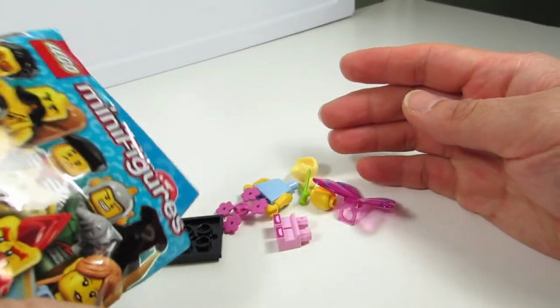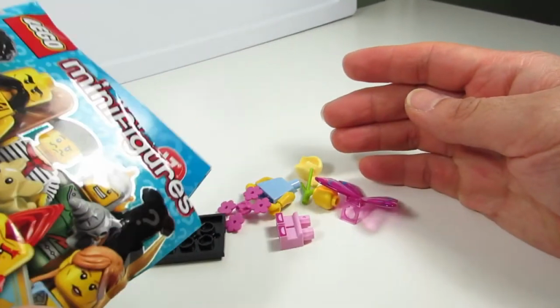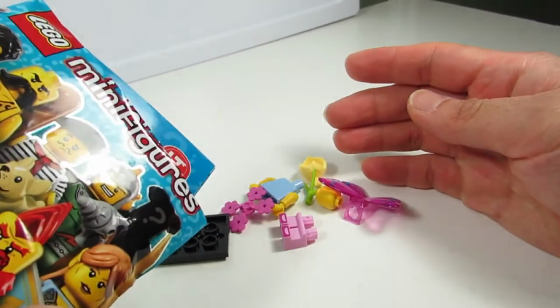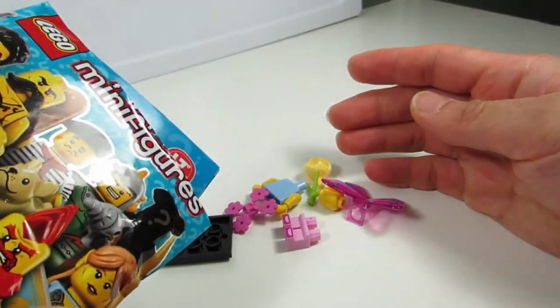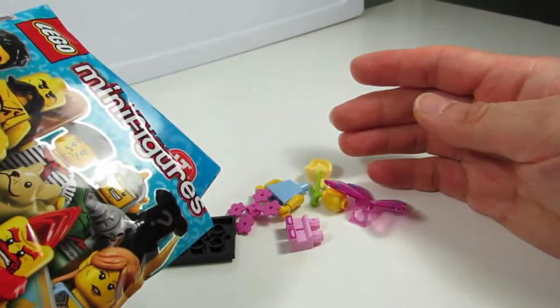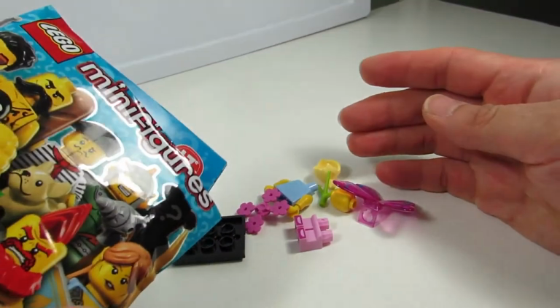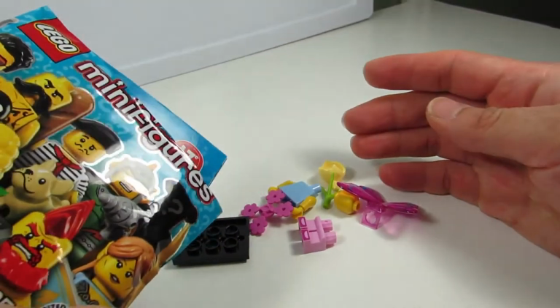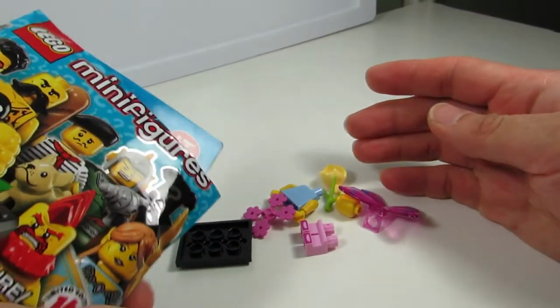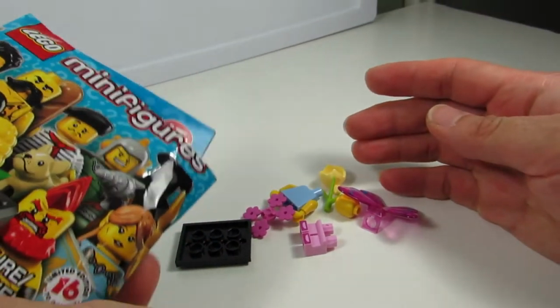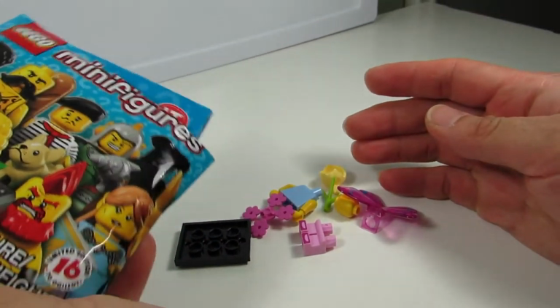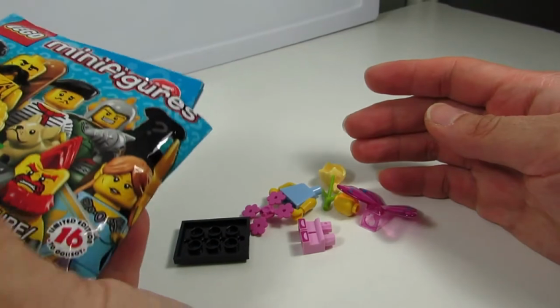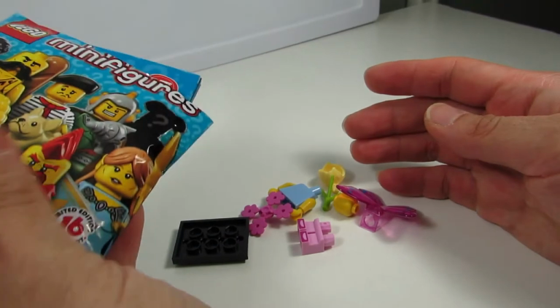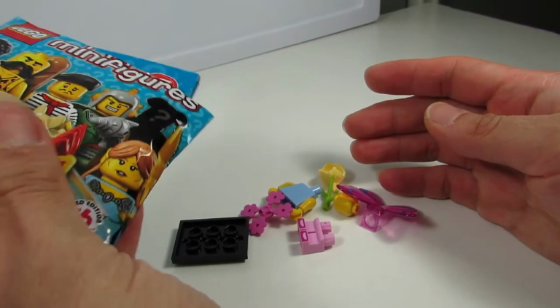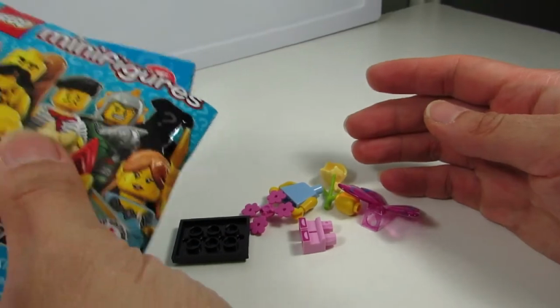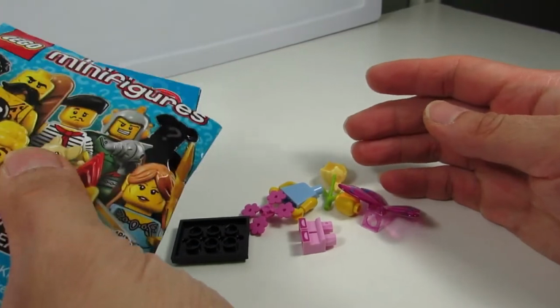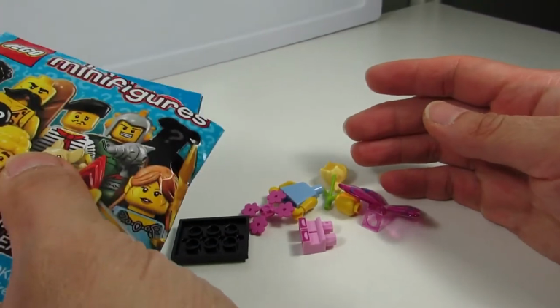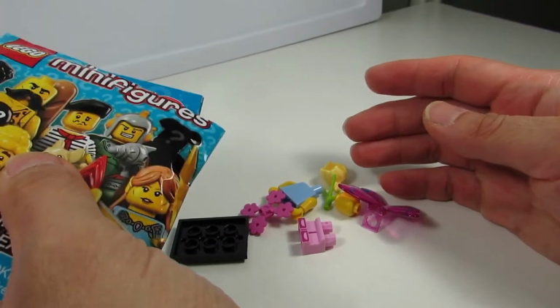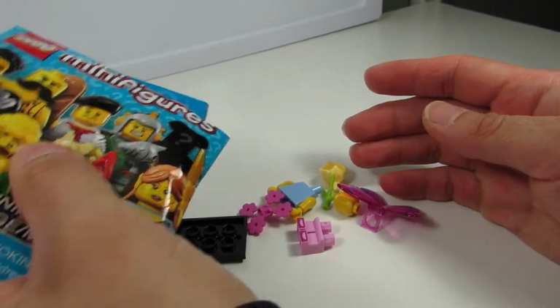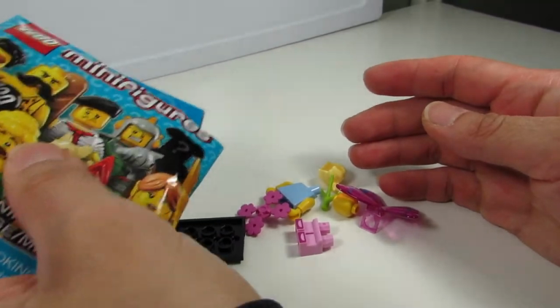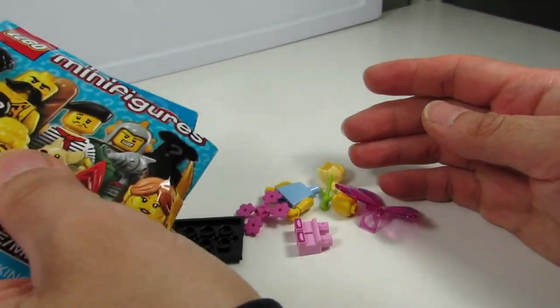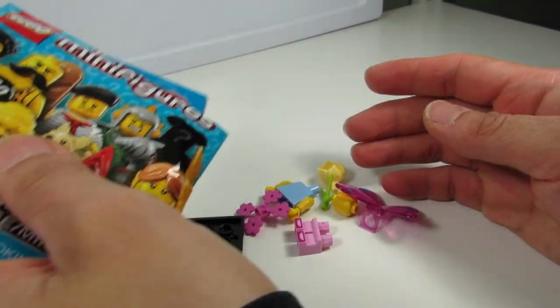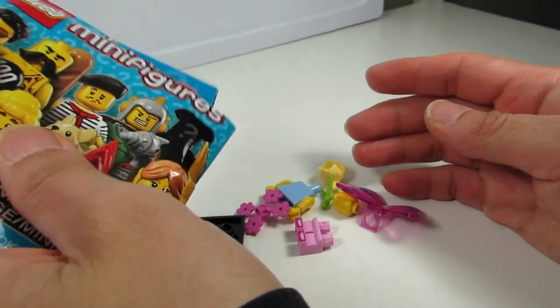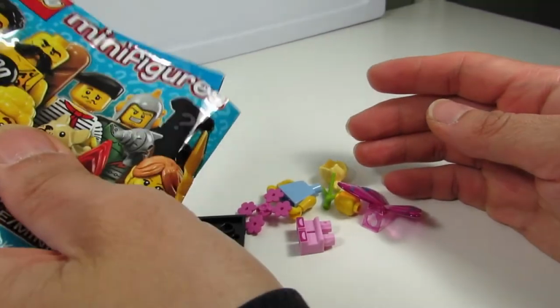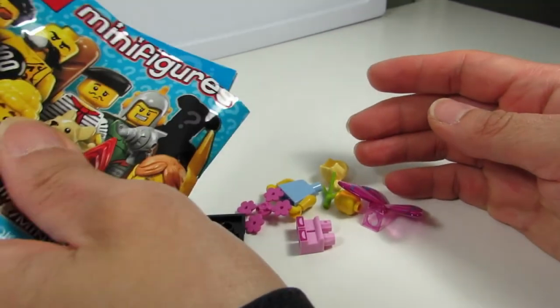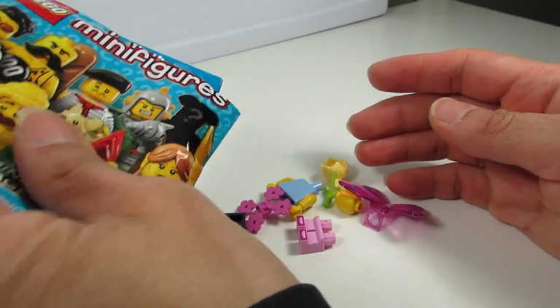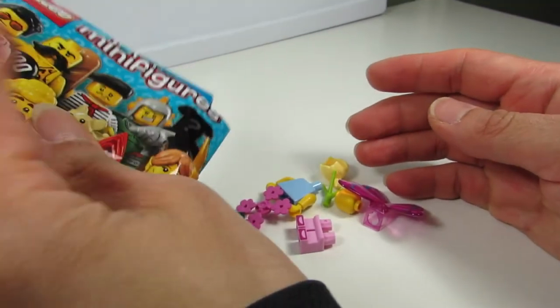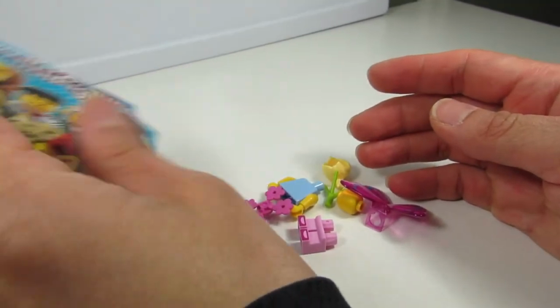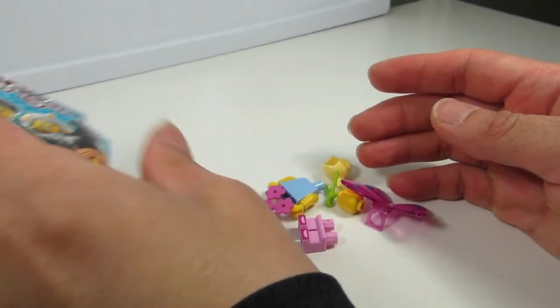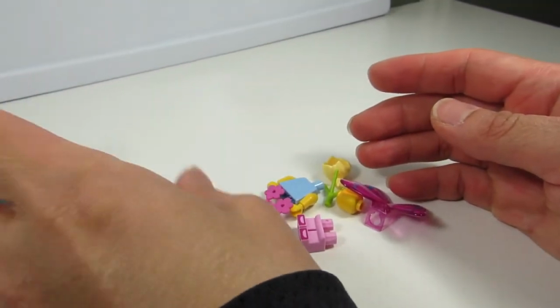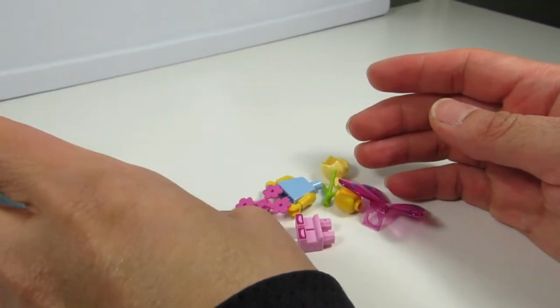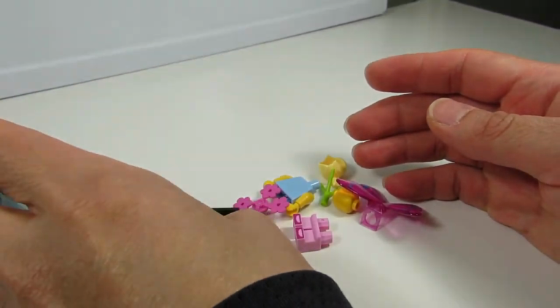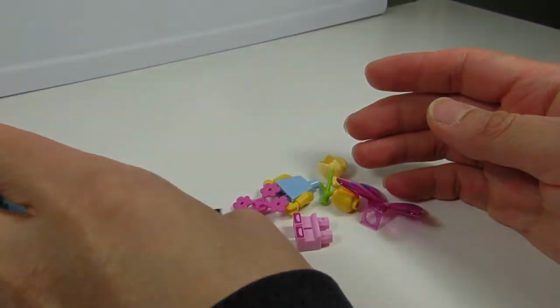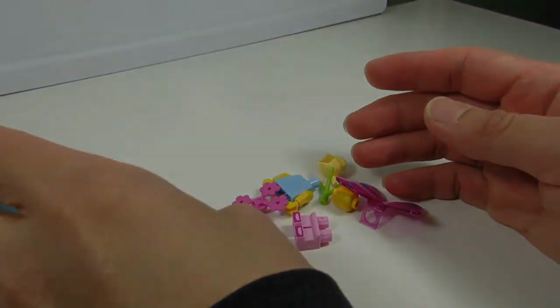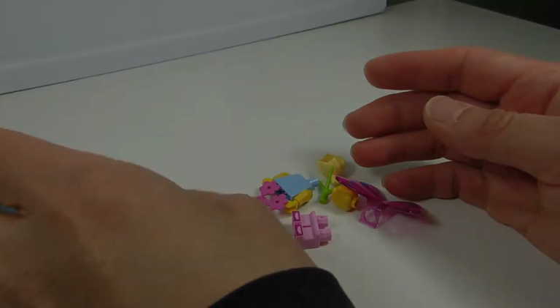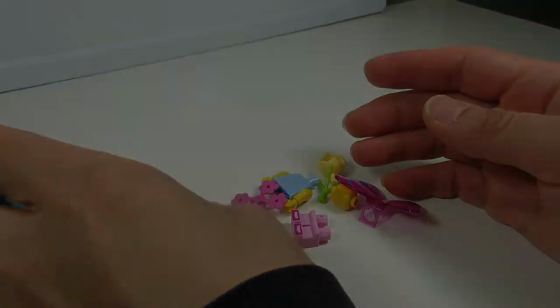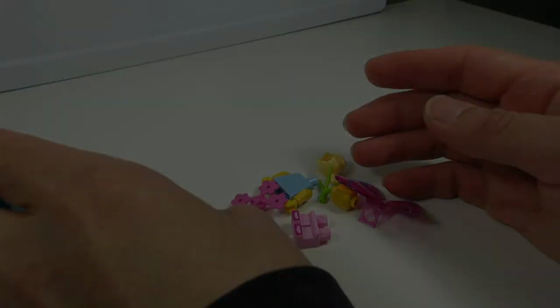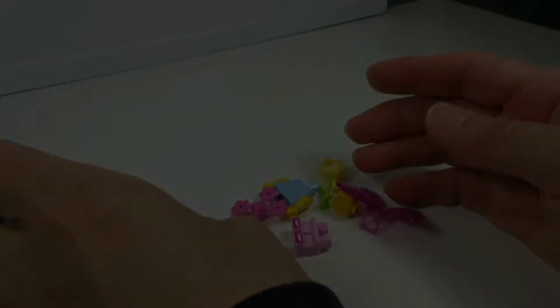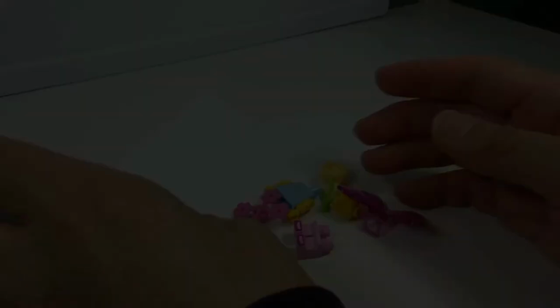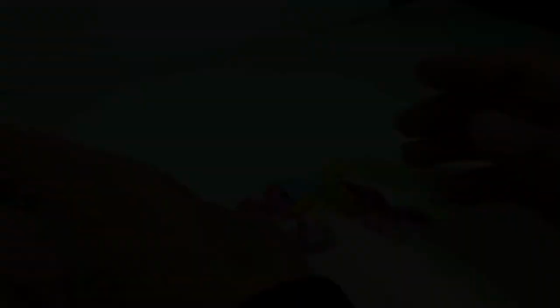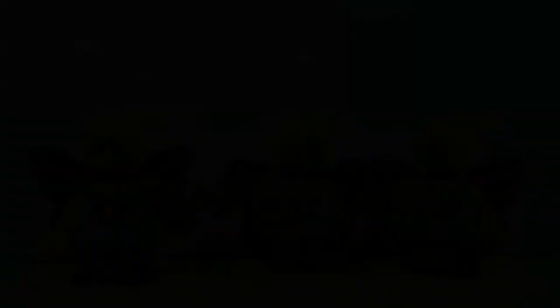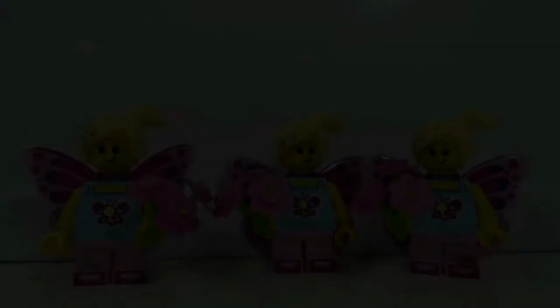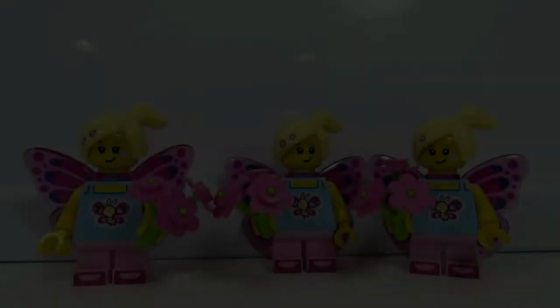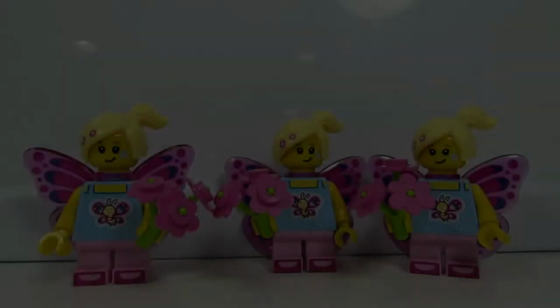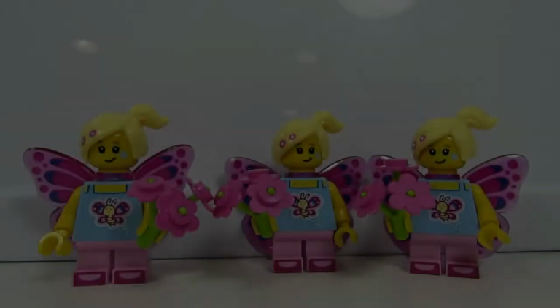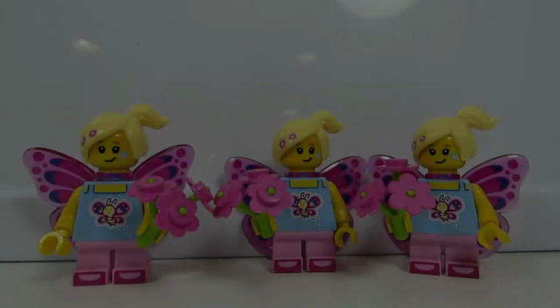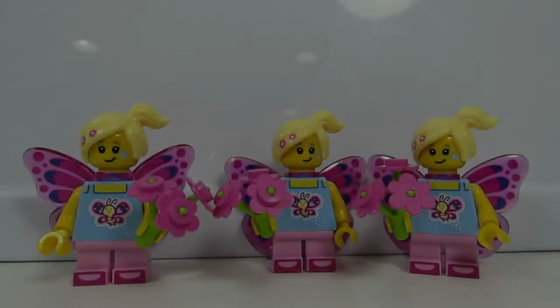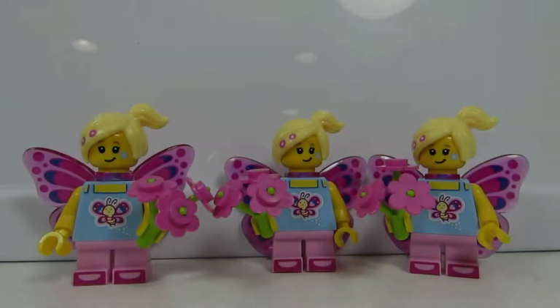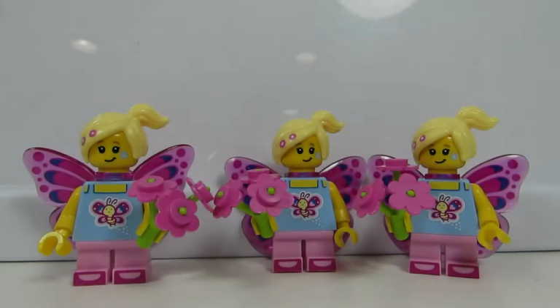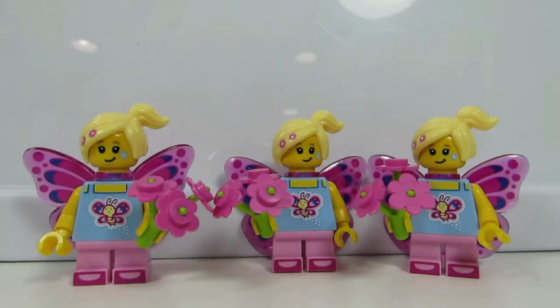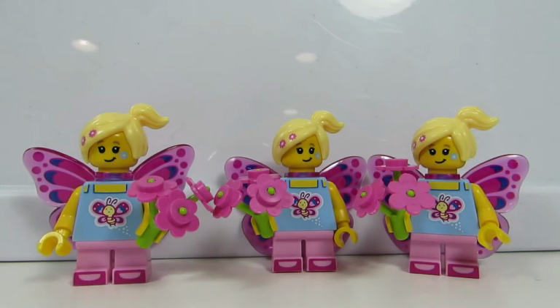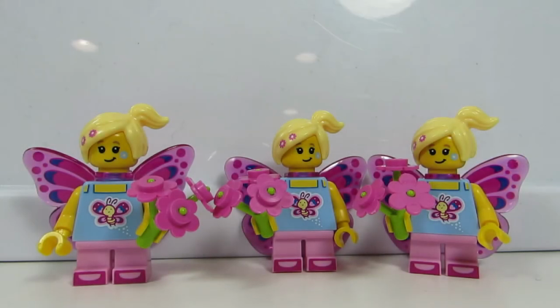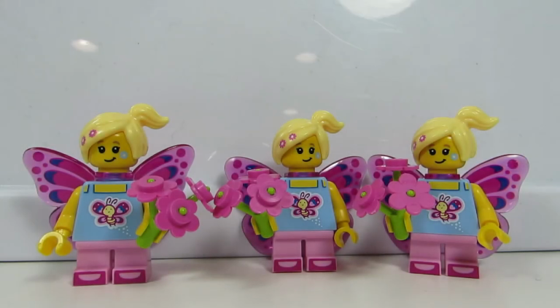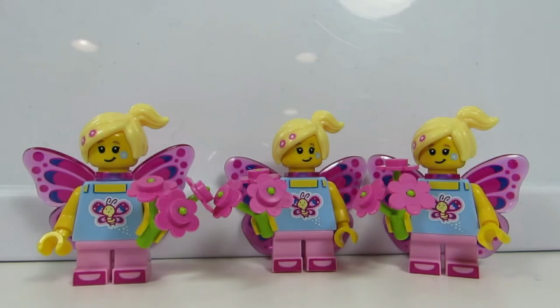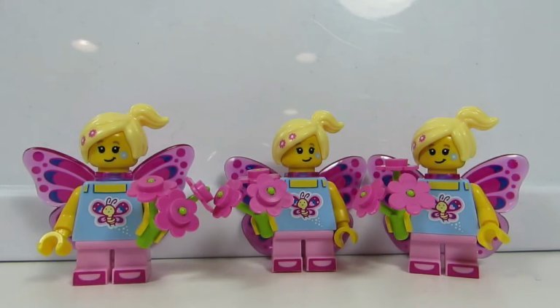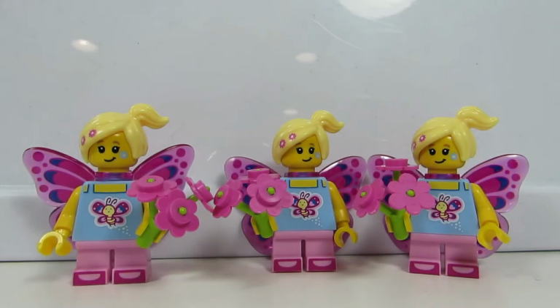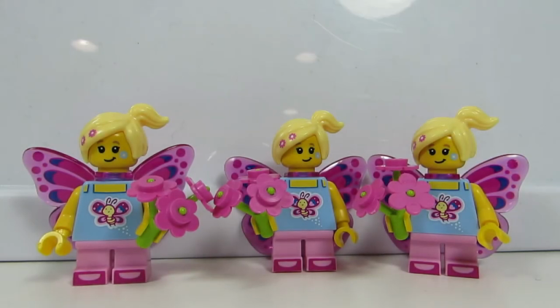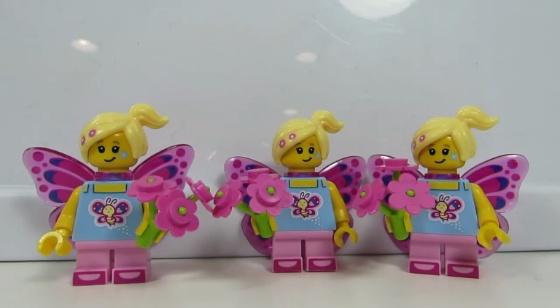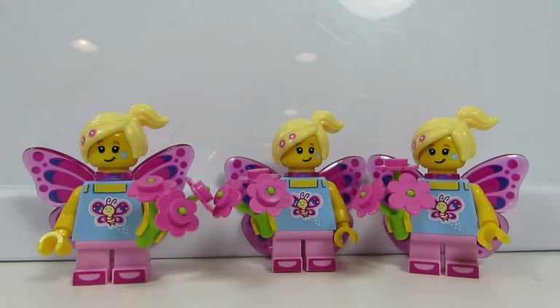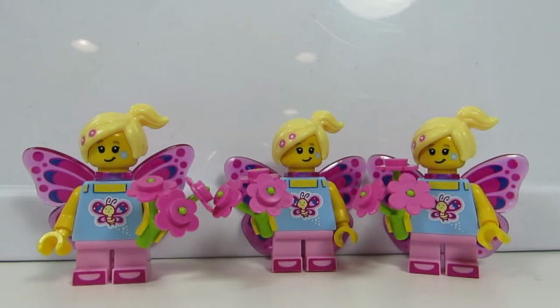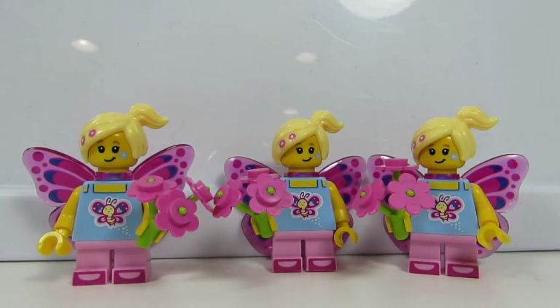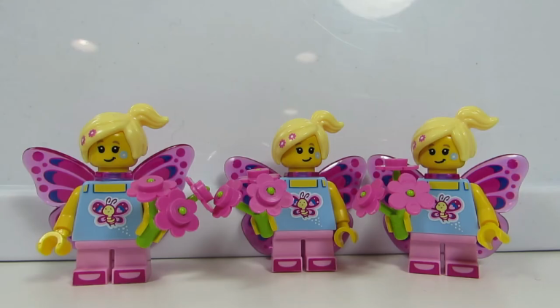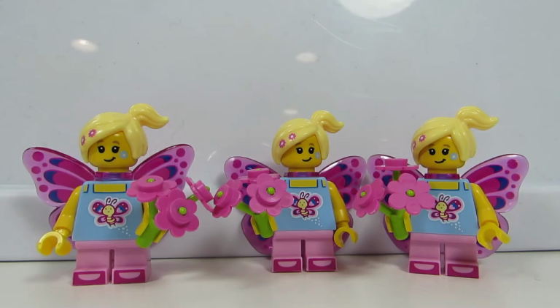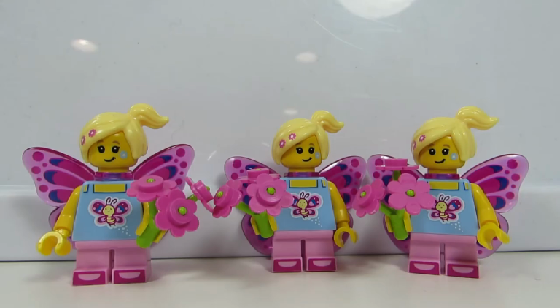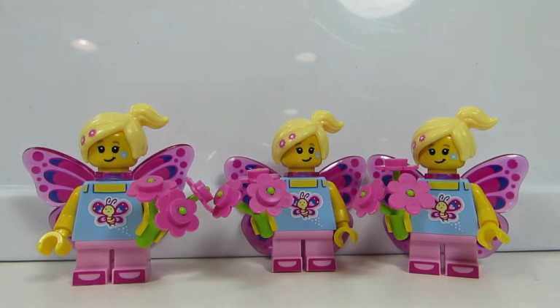Butterfly girl! Number three. I'm not amused. Triplets! So cute.